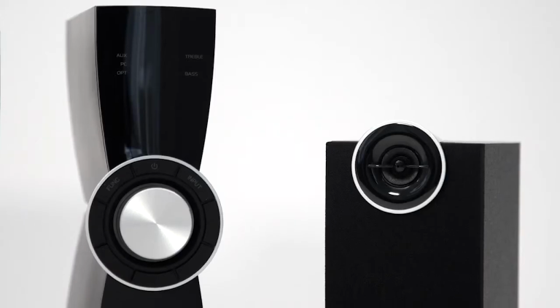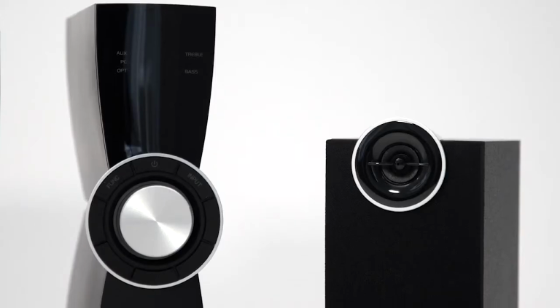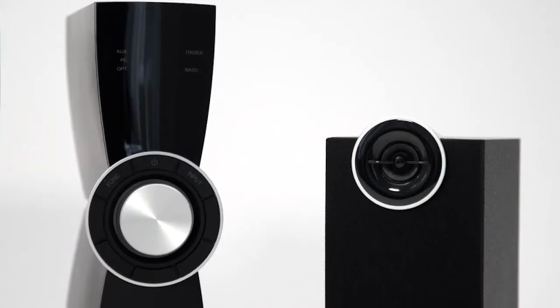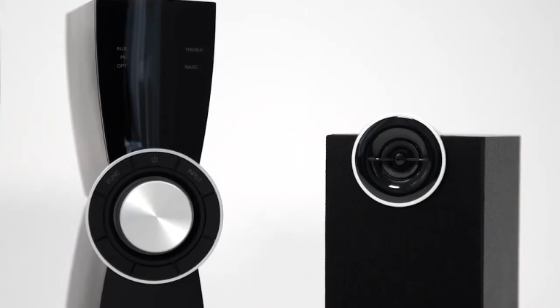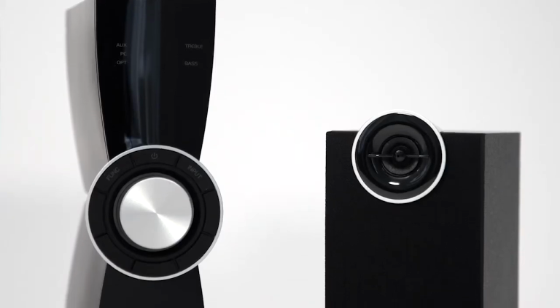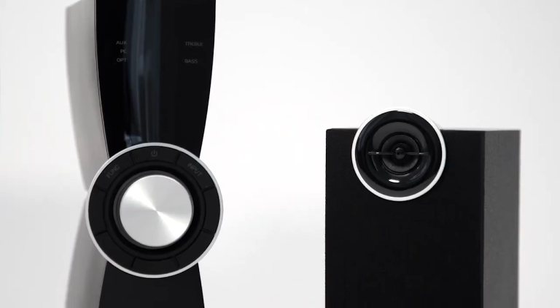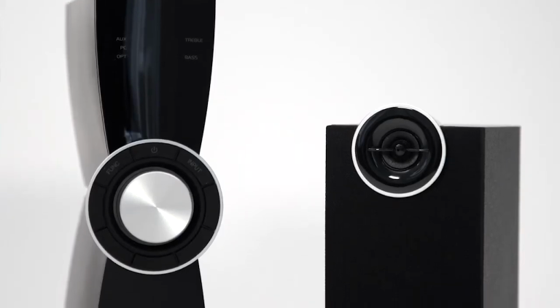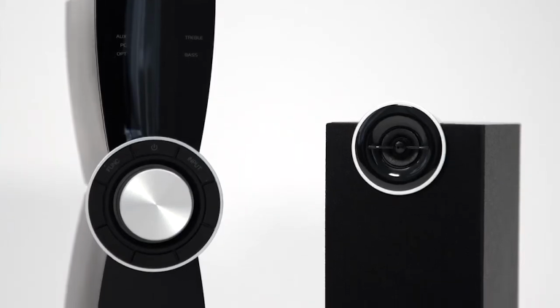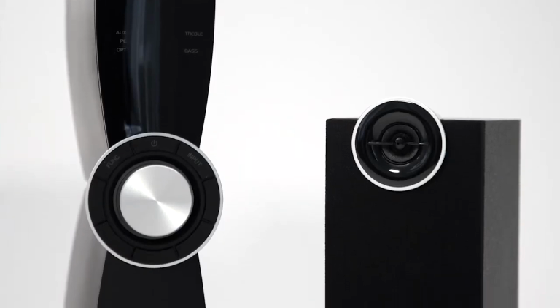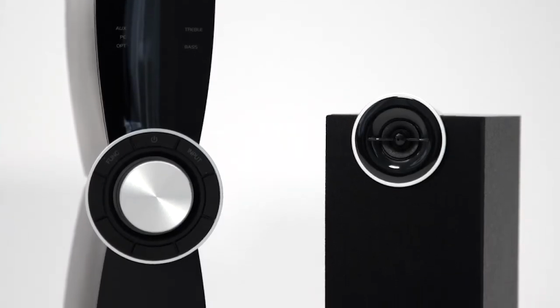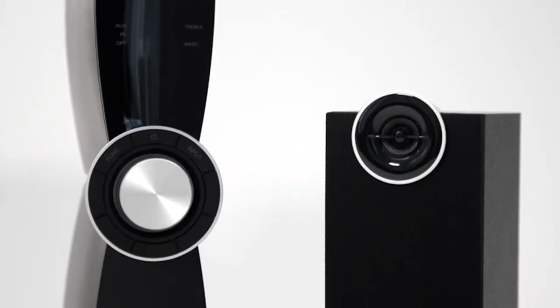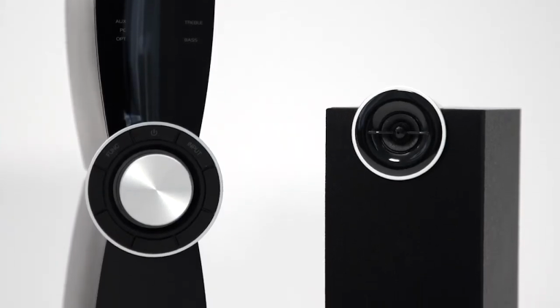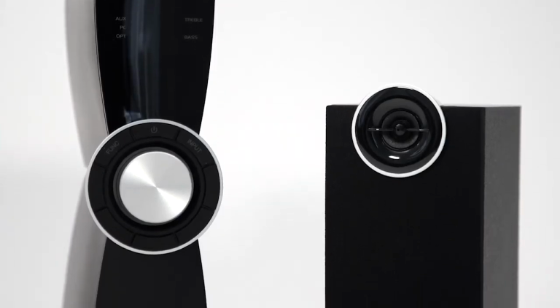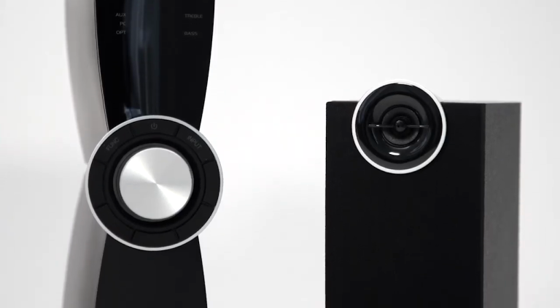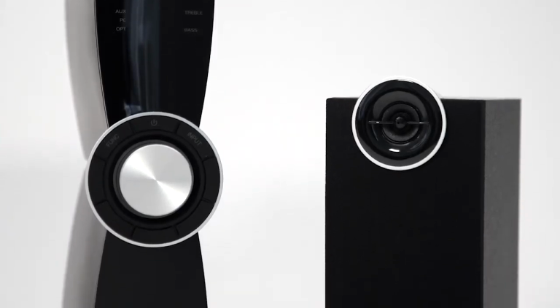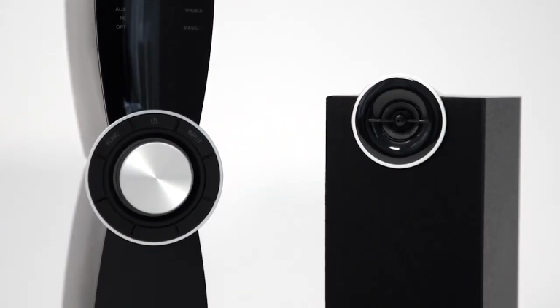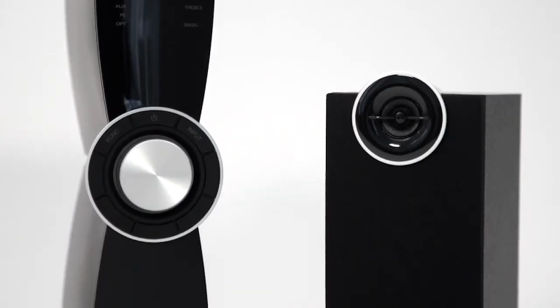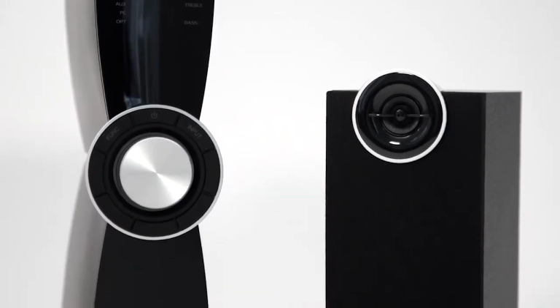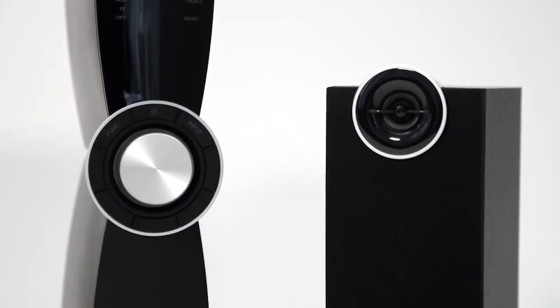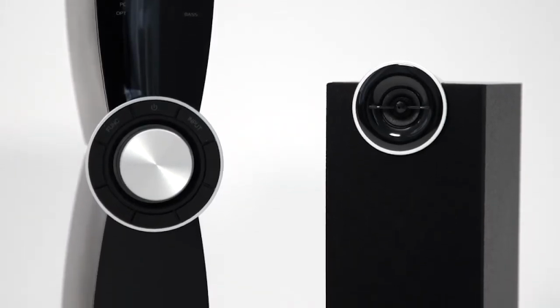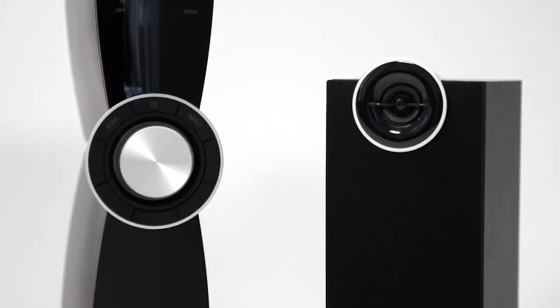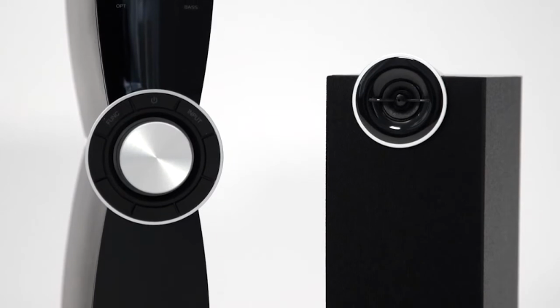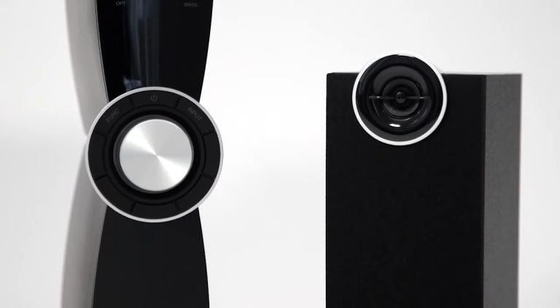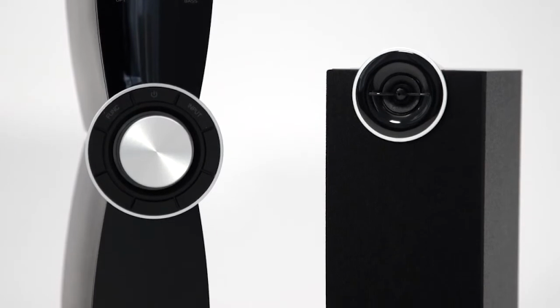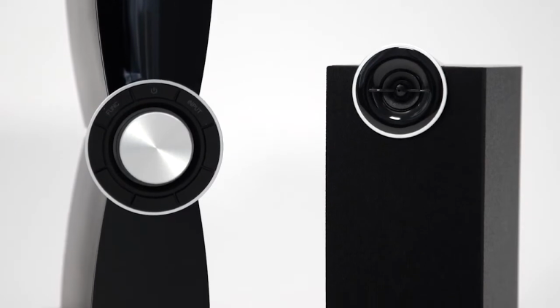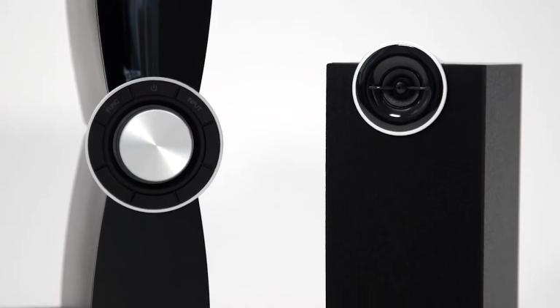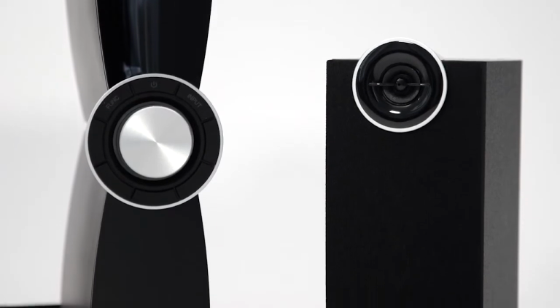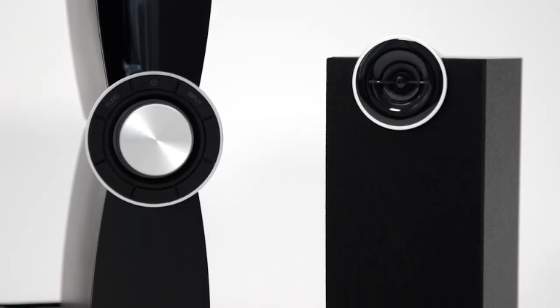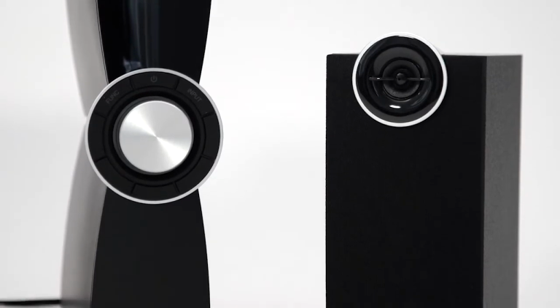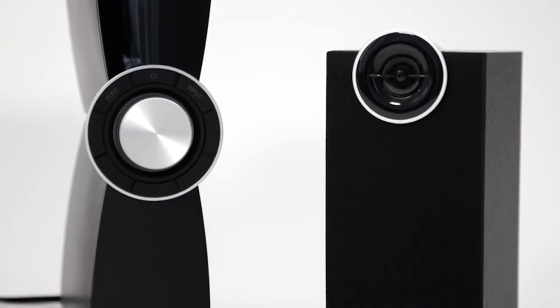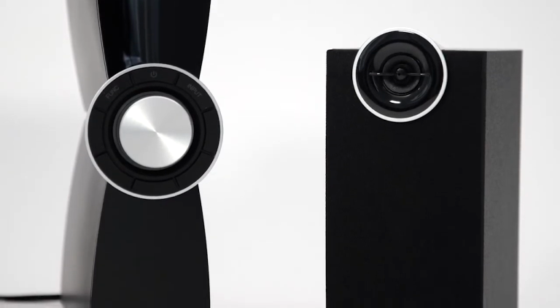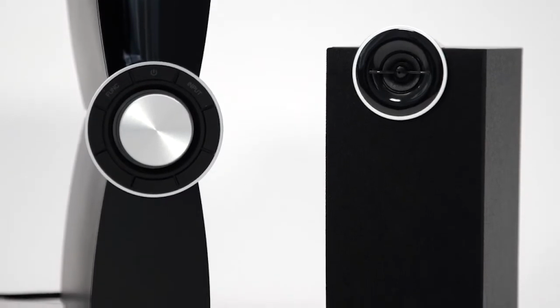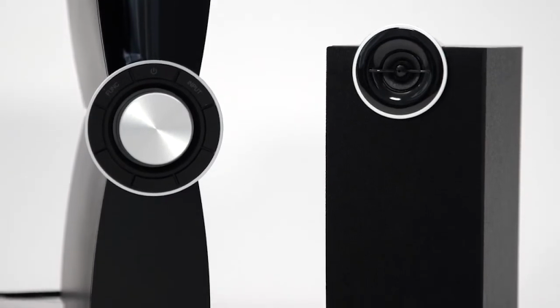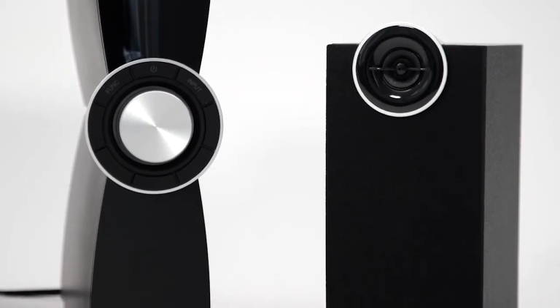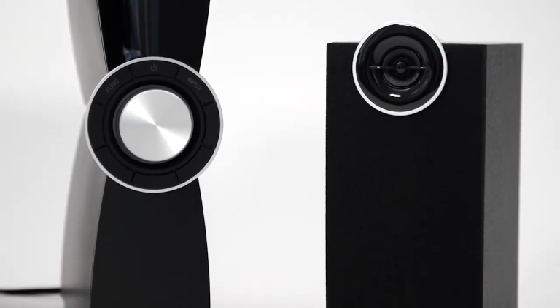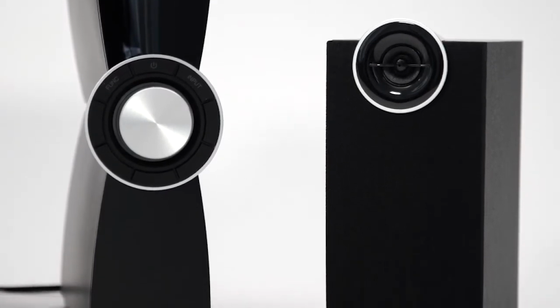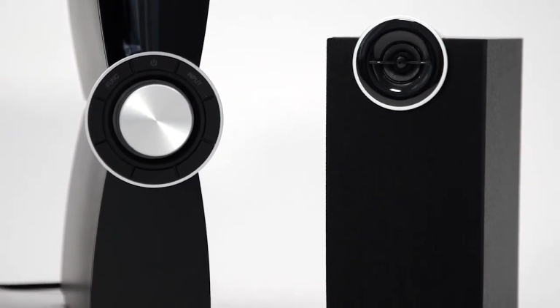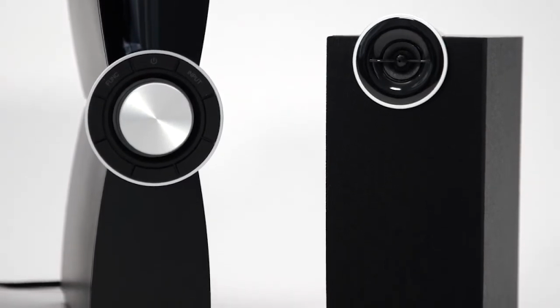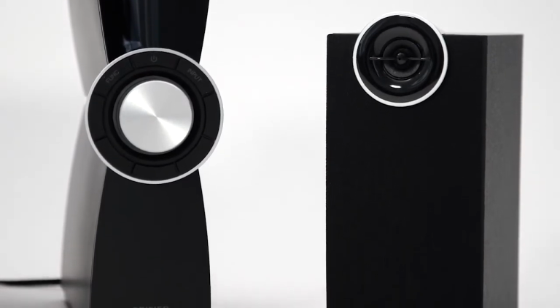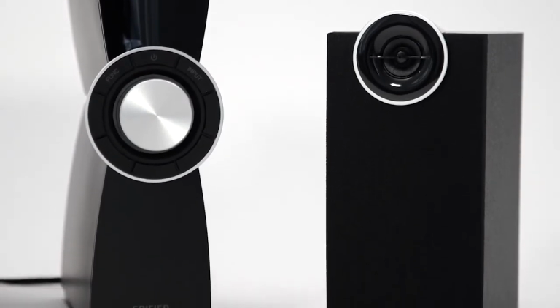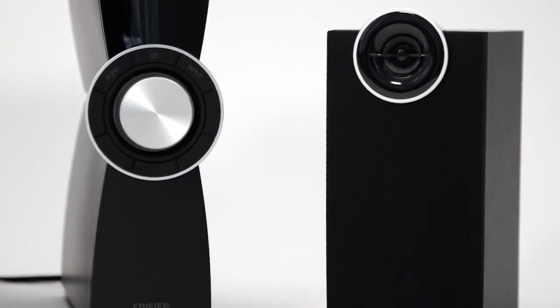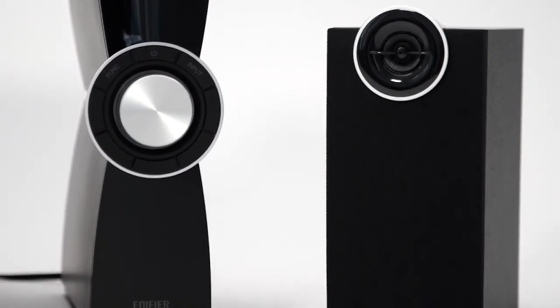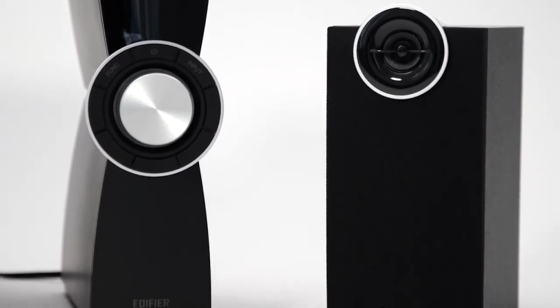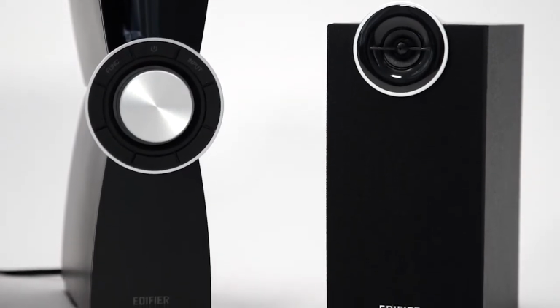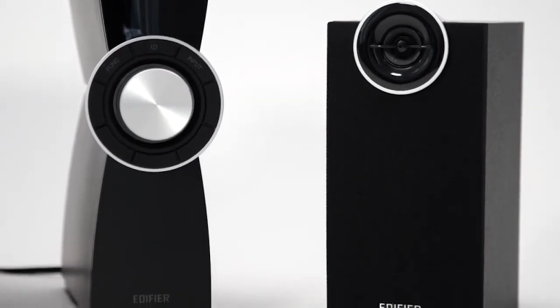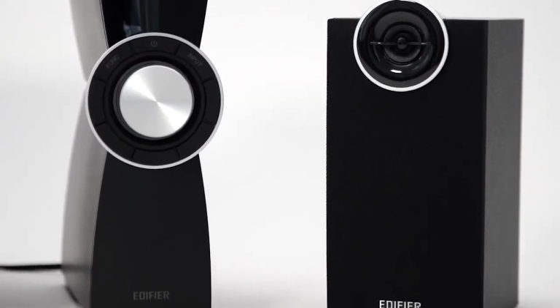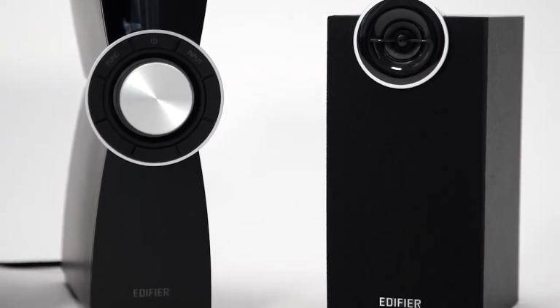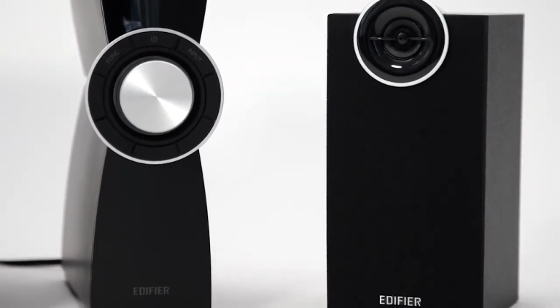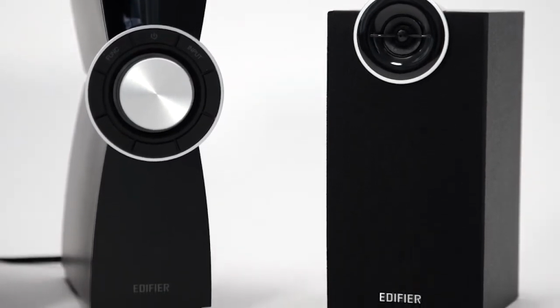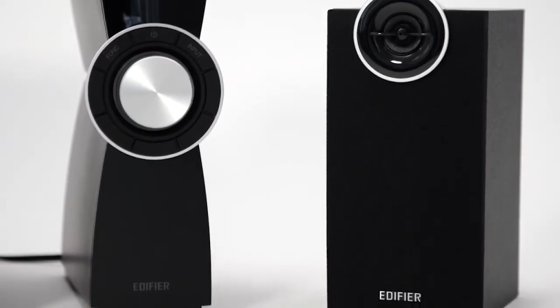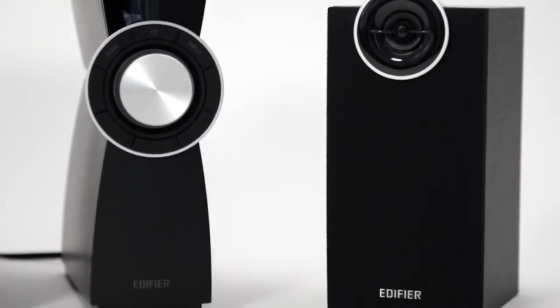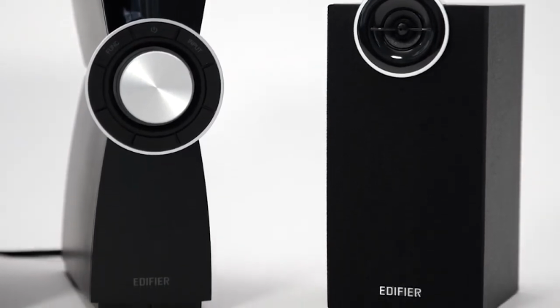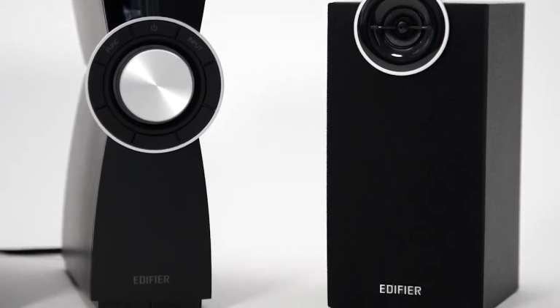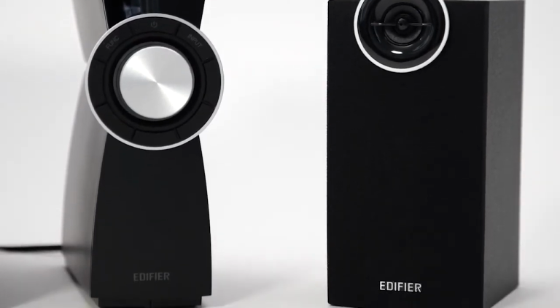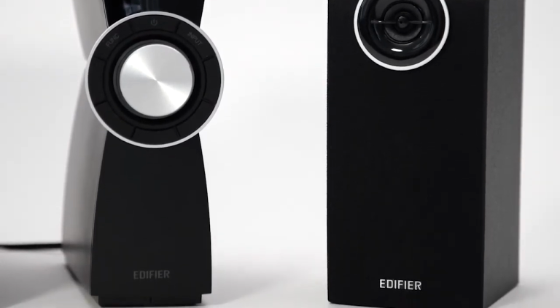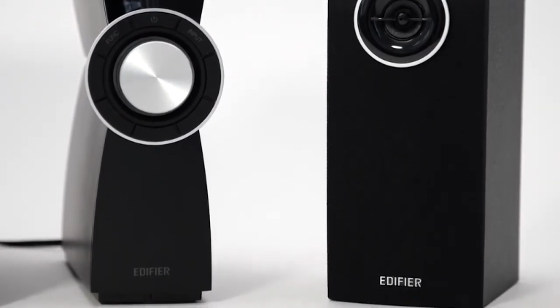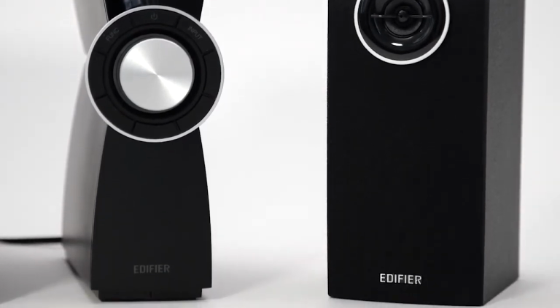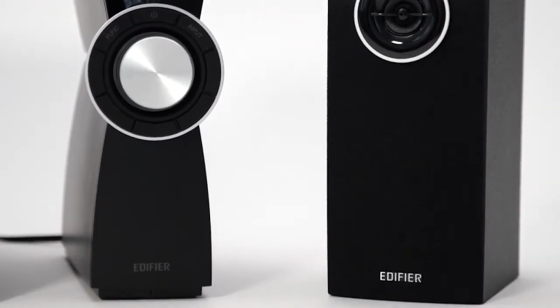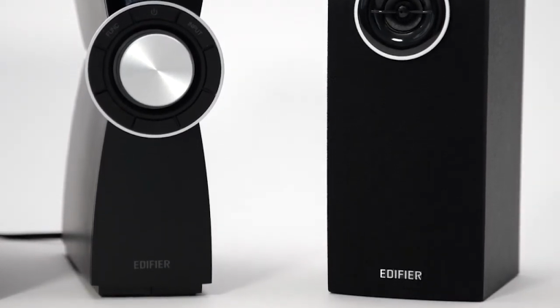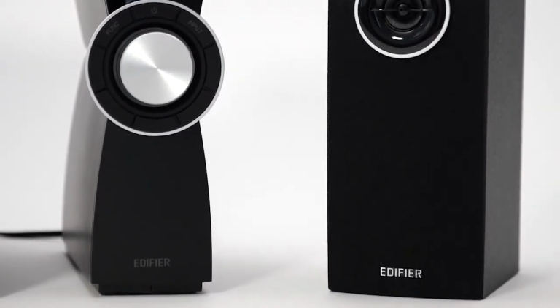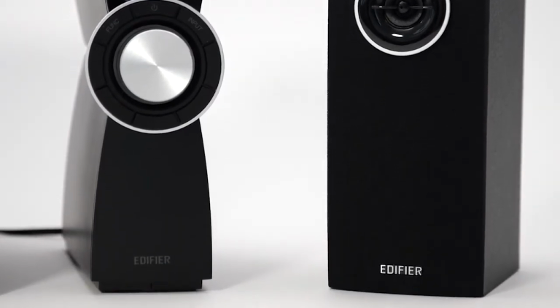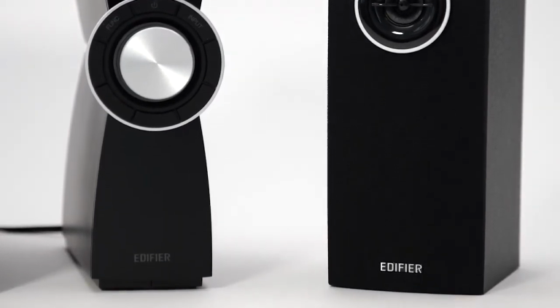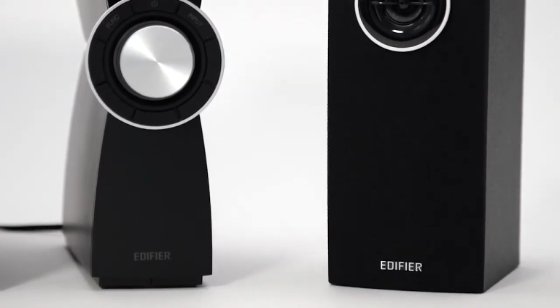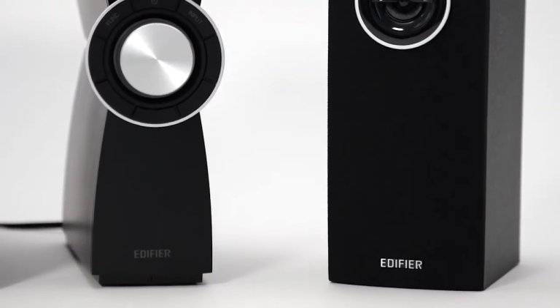The speakers can be placed optimally as the amplifier is a standalone unit separated from the entire system.